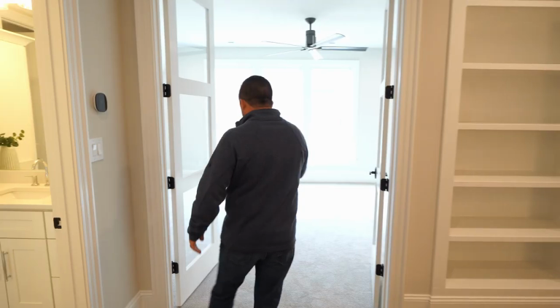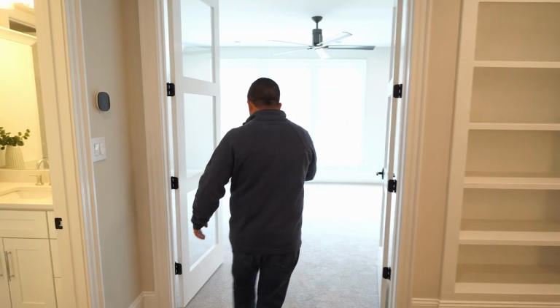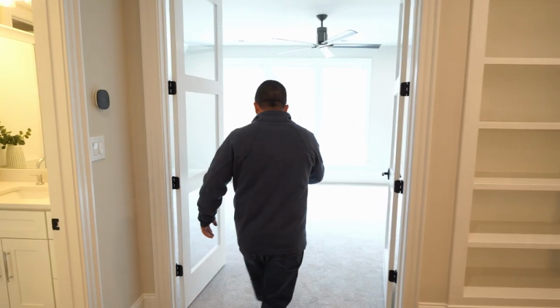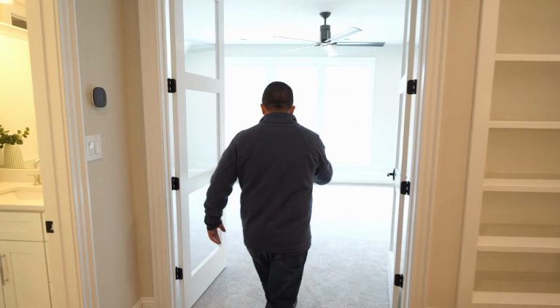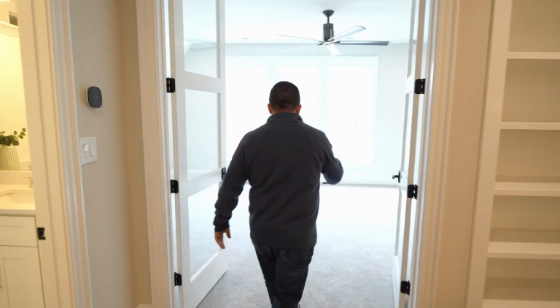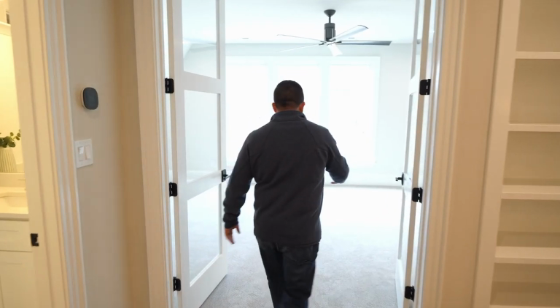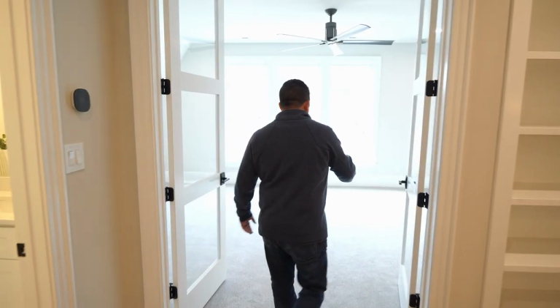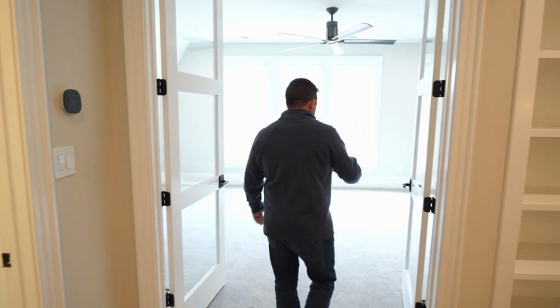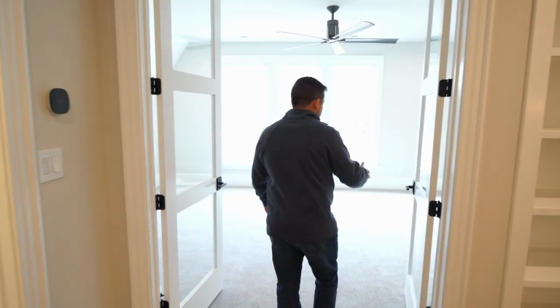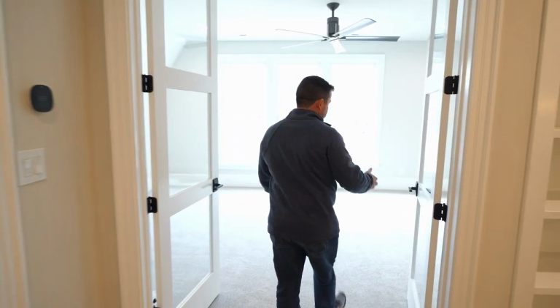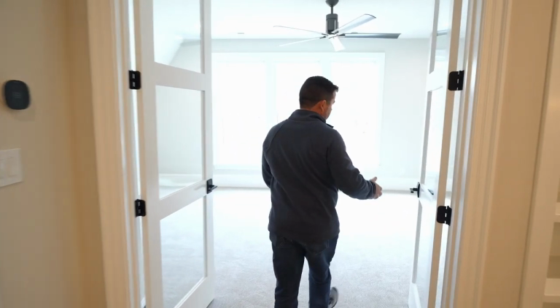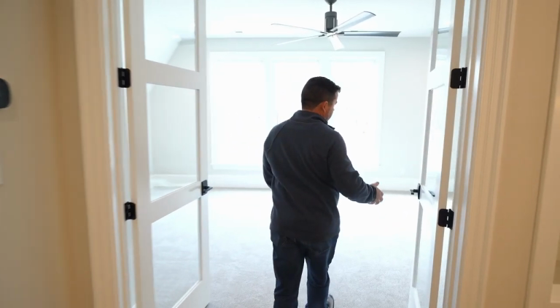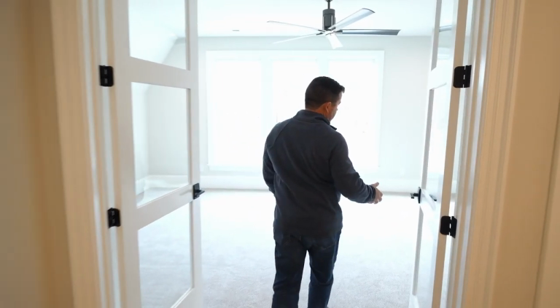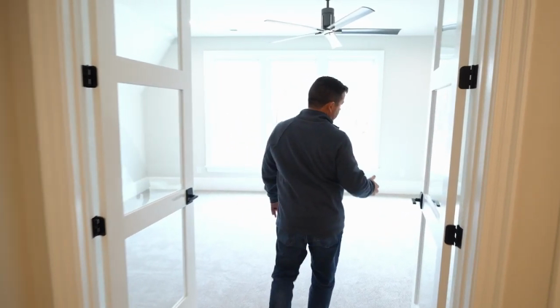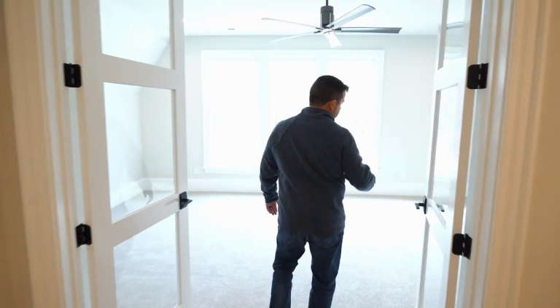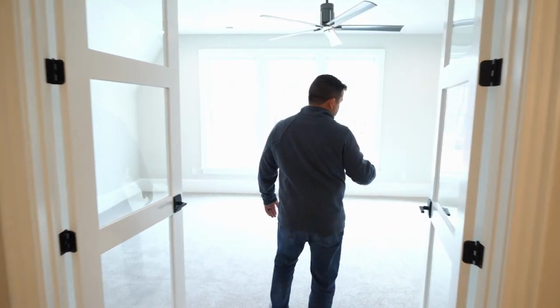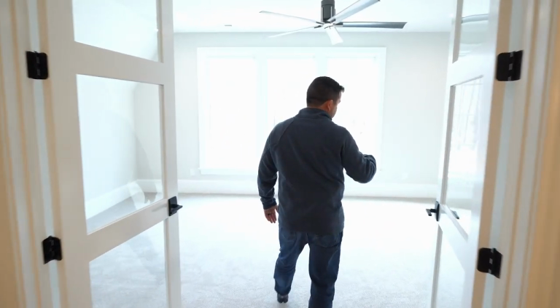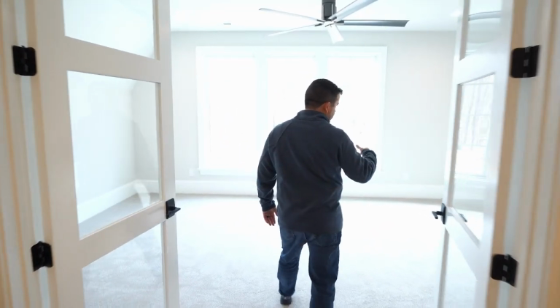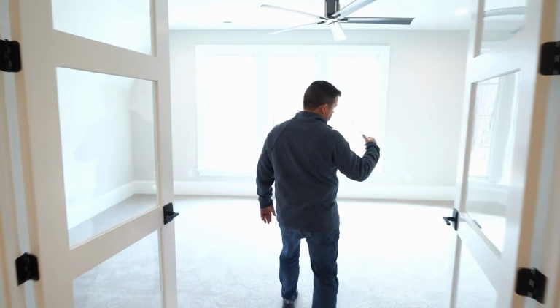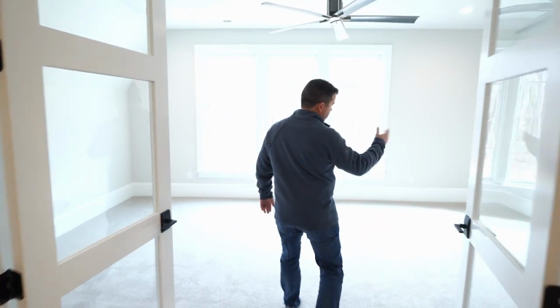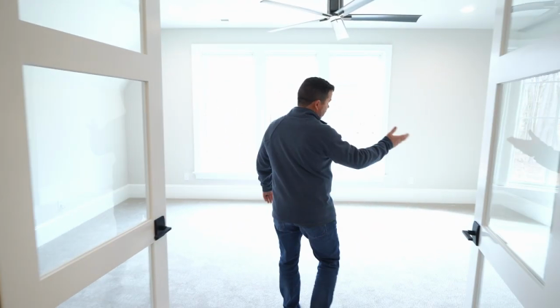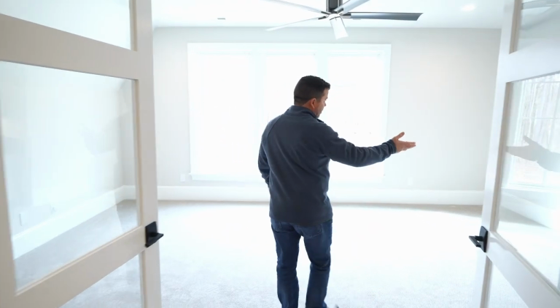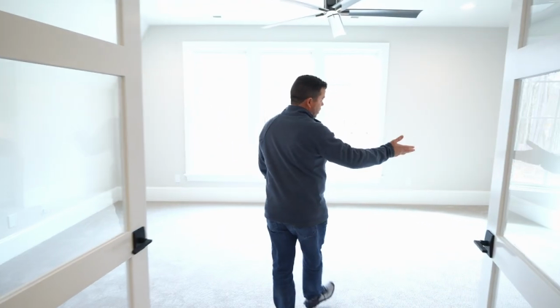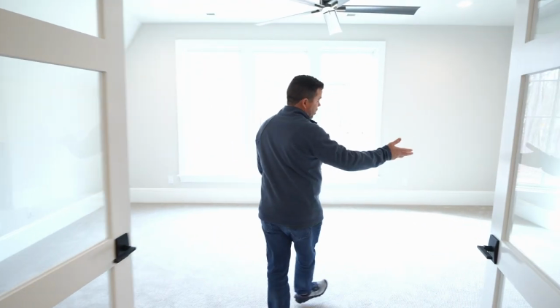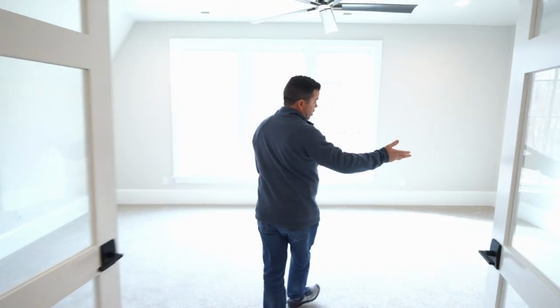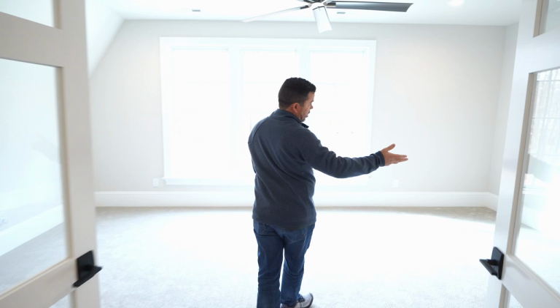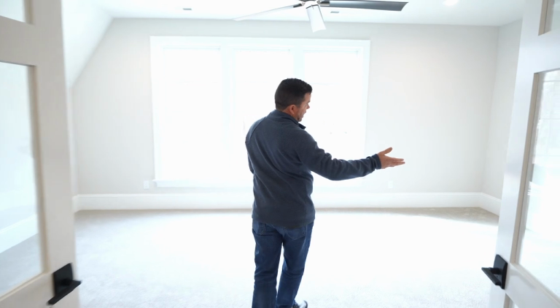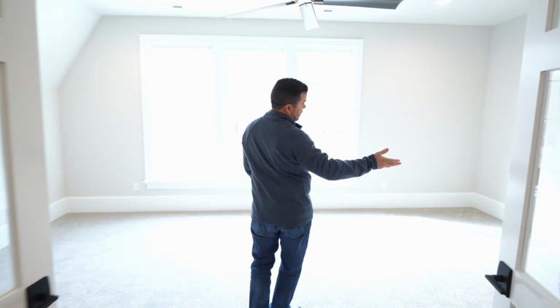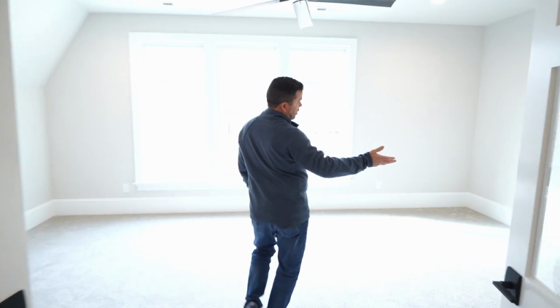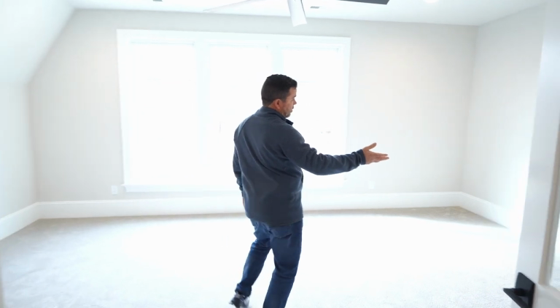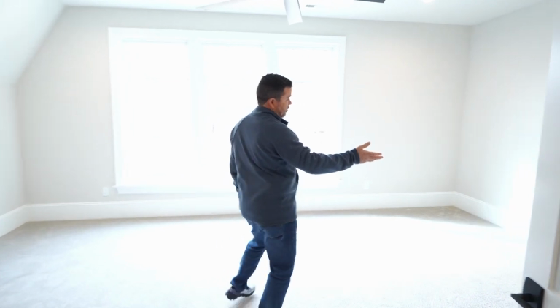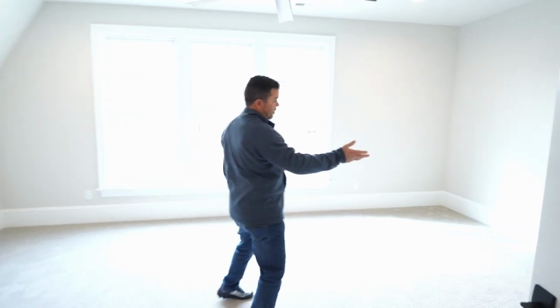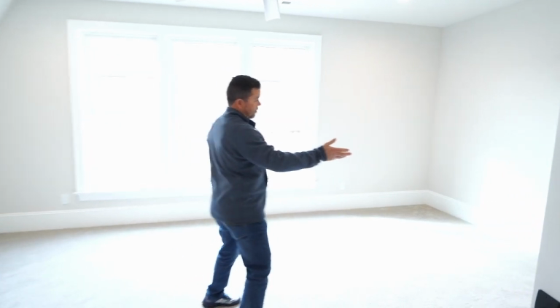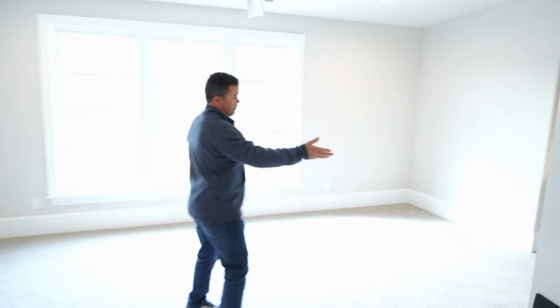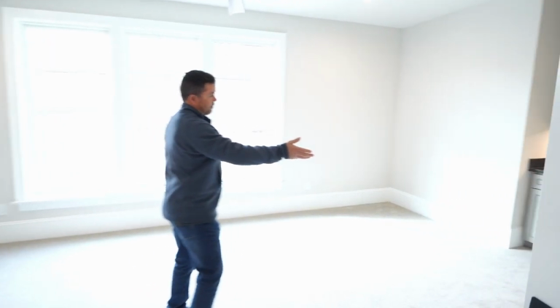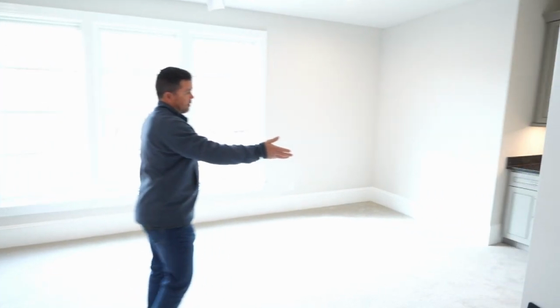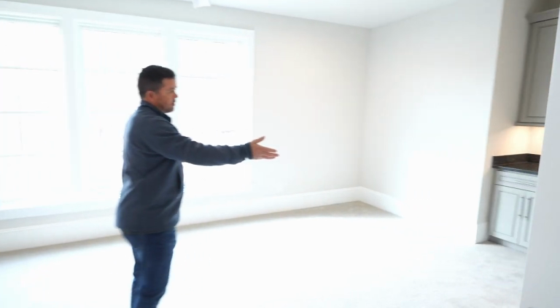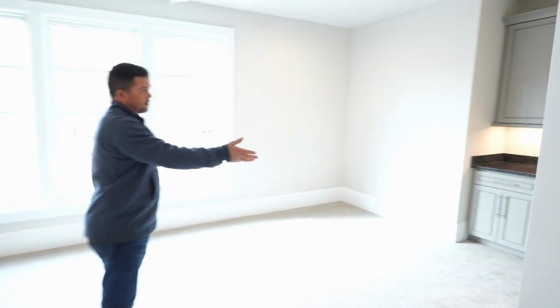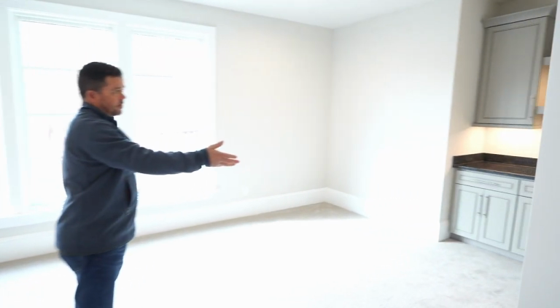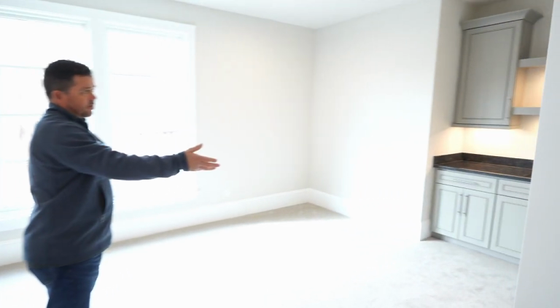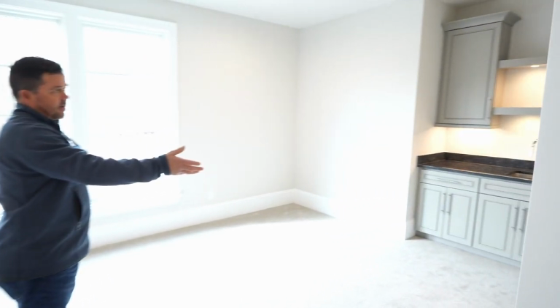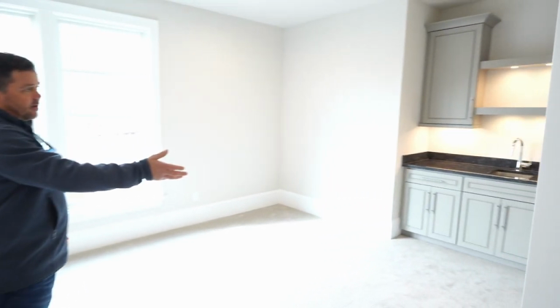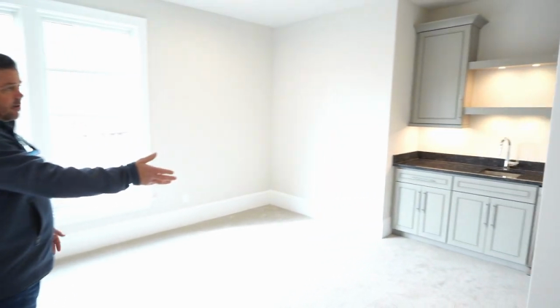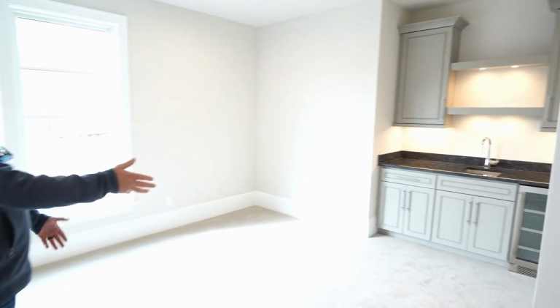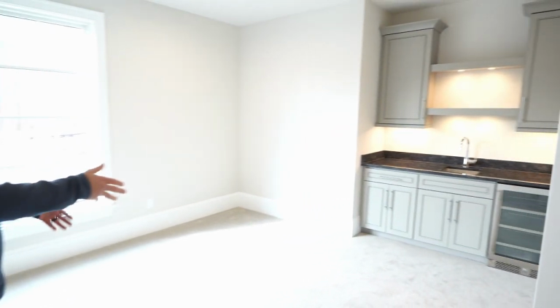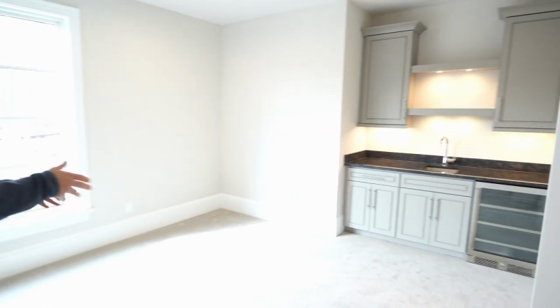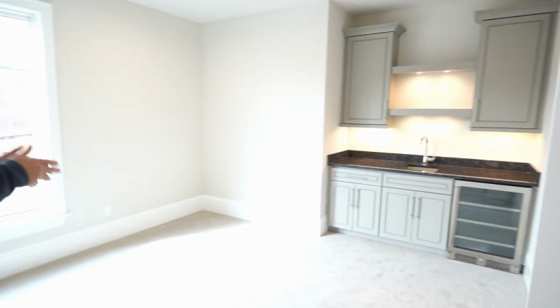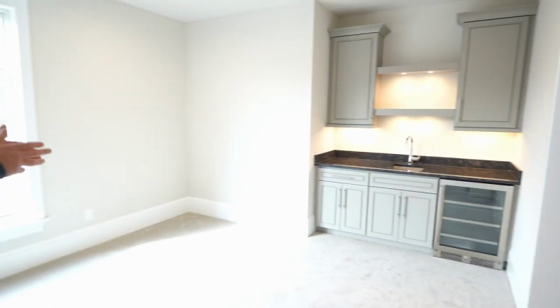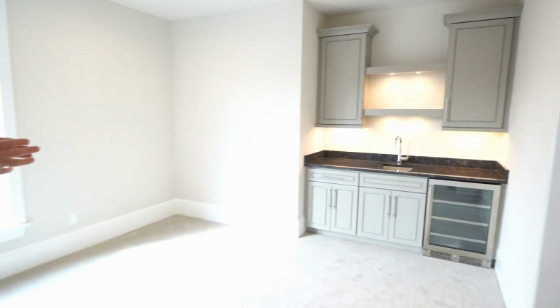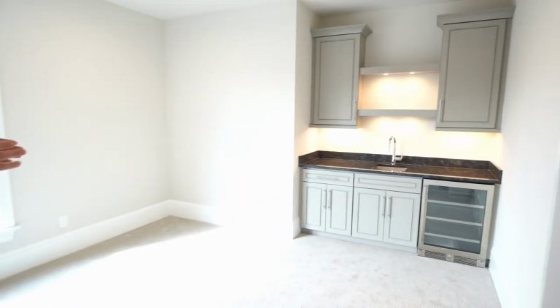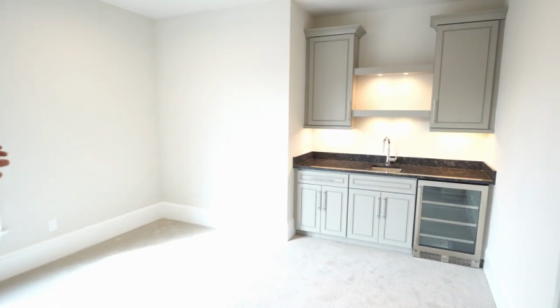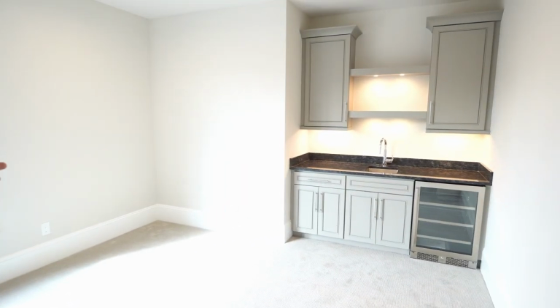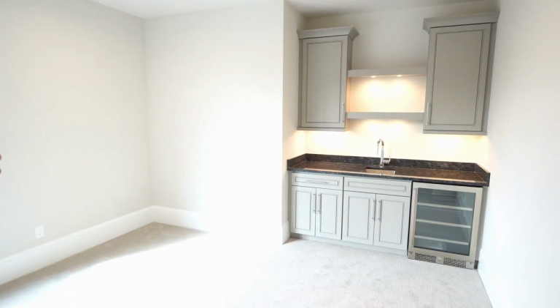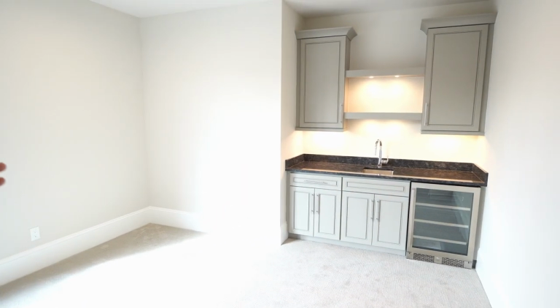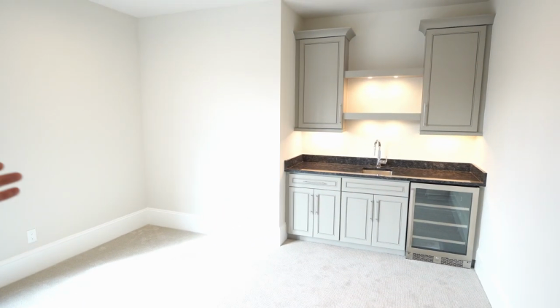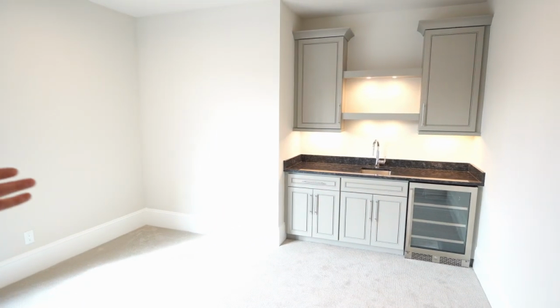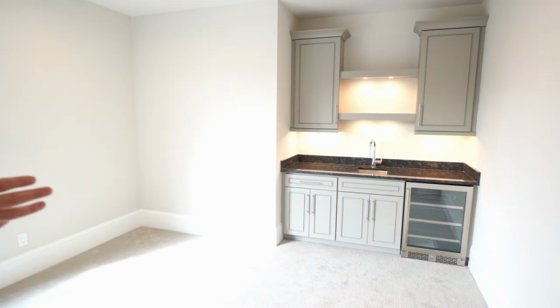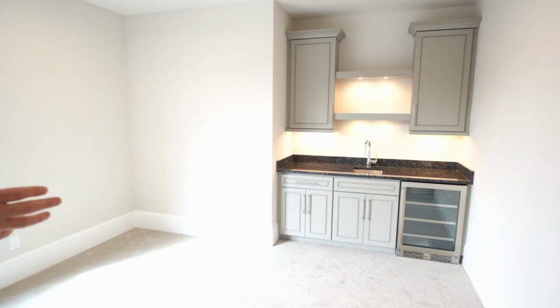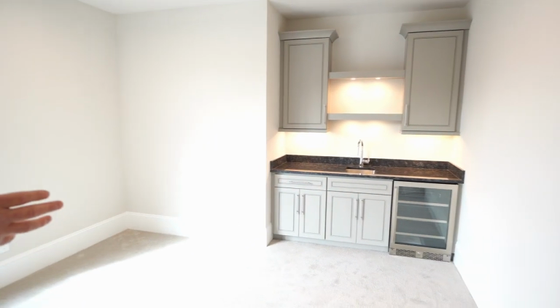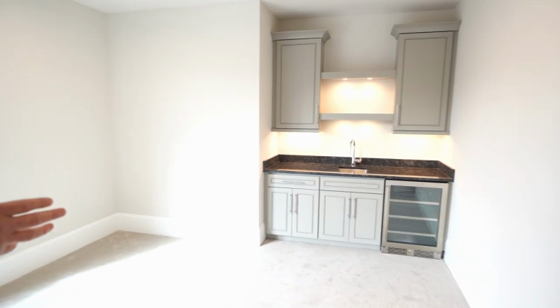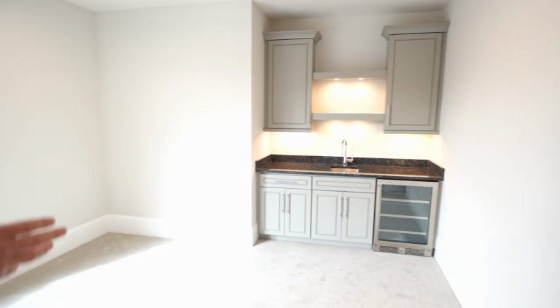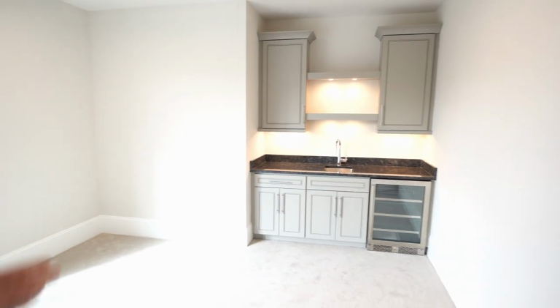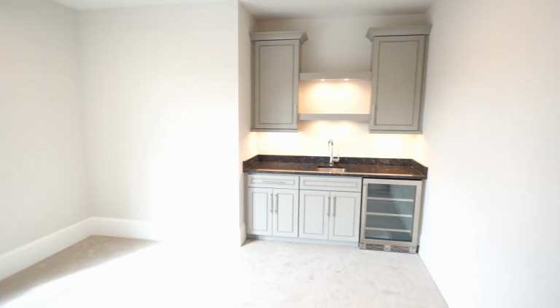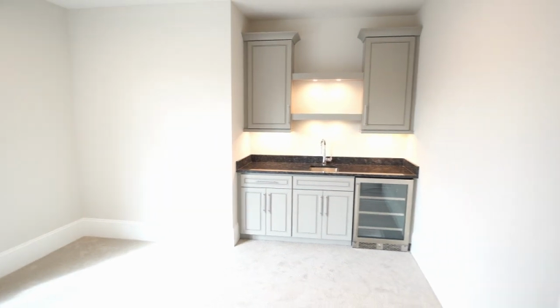You come here to a rec room — there's a wet bar here with a beverage refrigerator and lighted cabinet grade shelving.